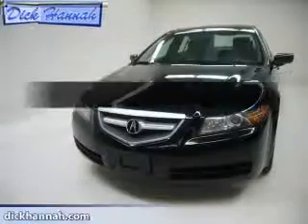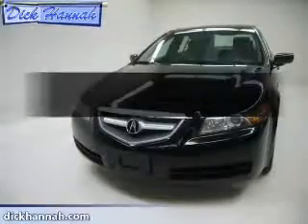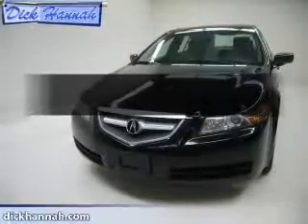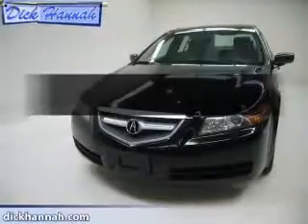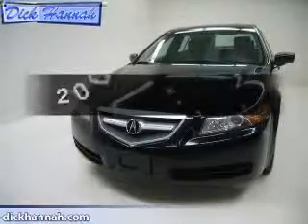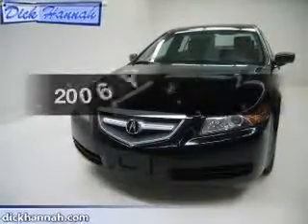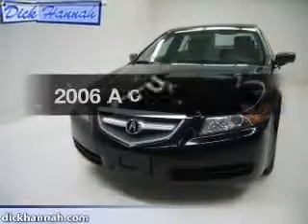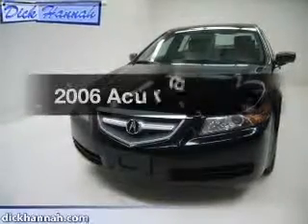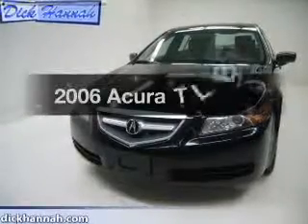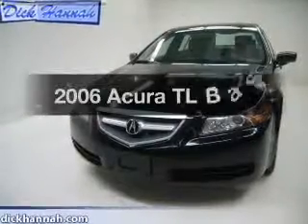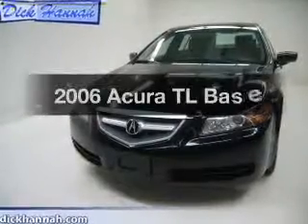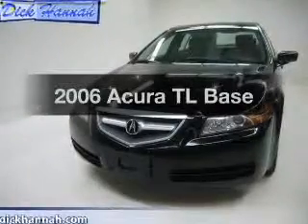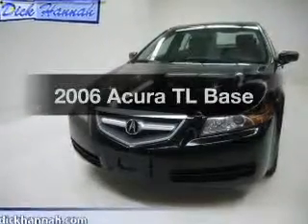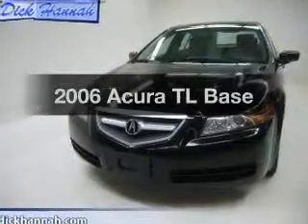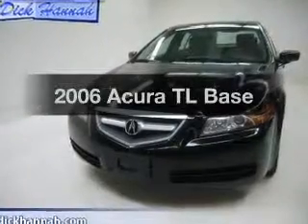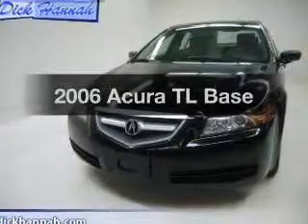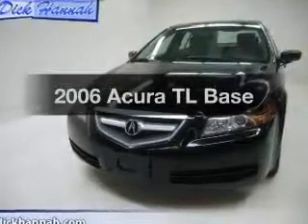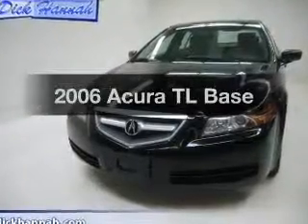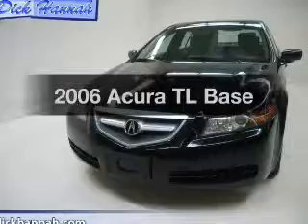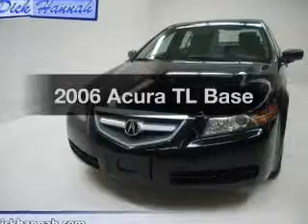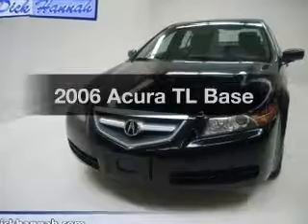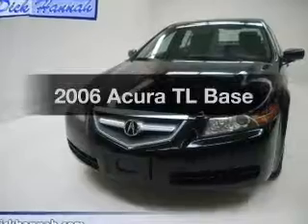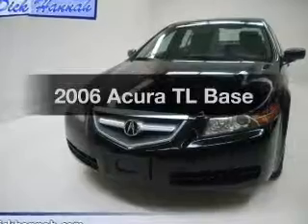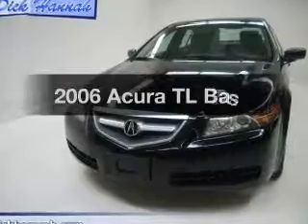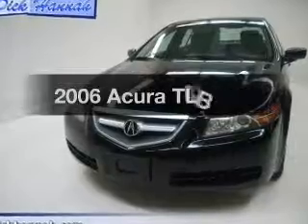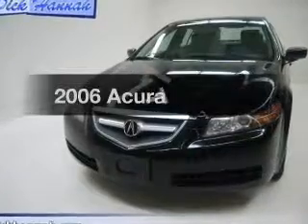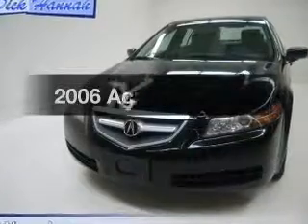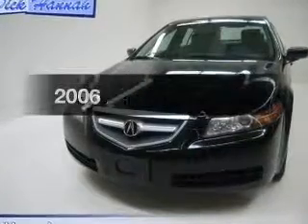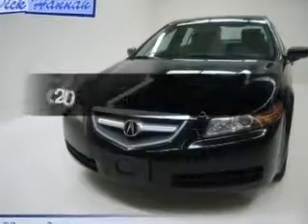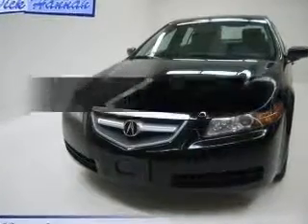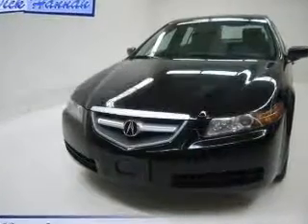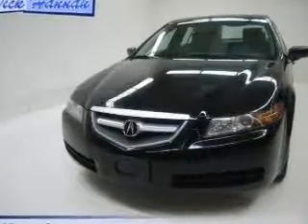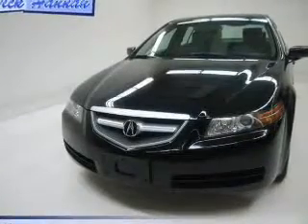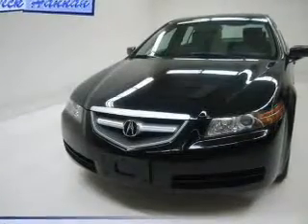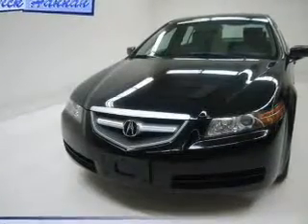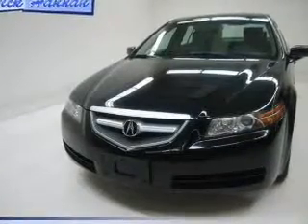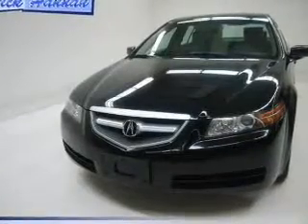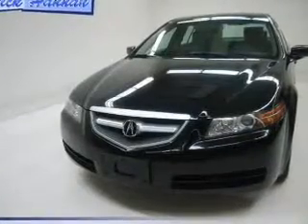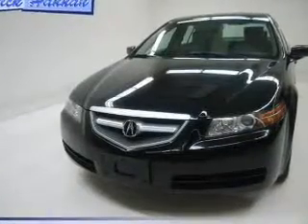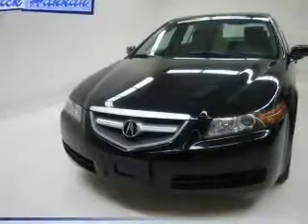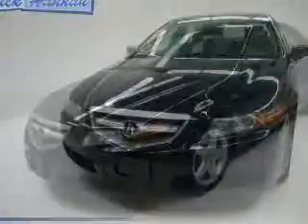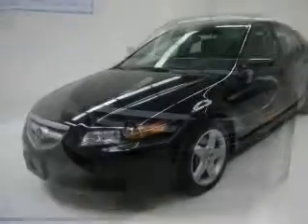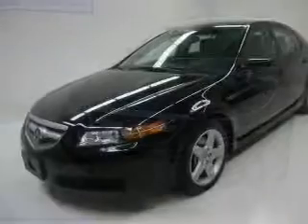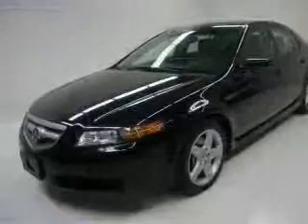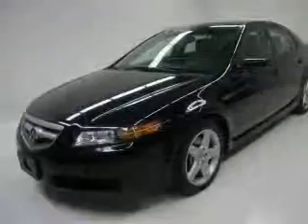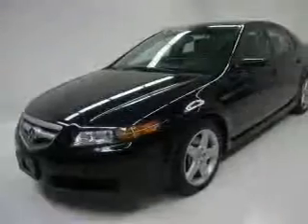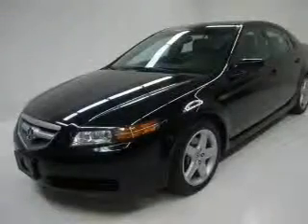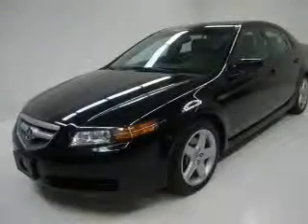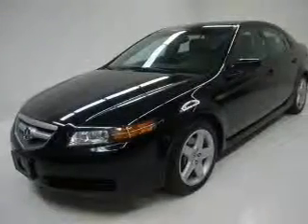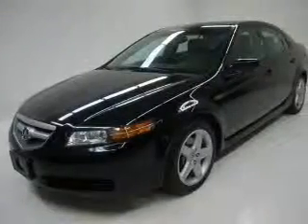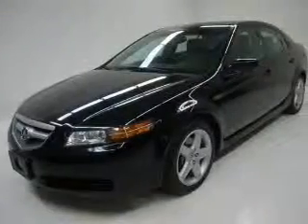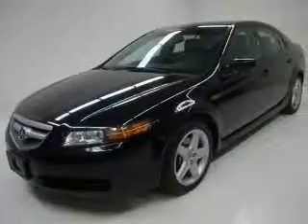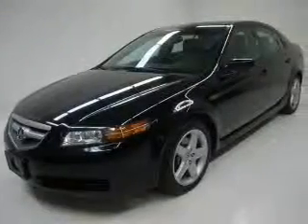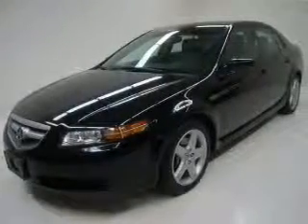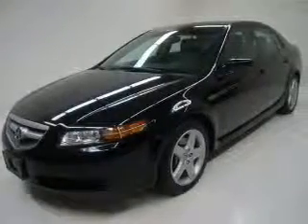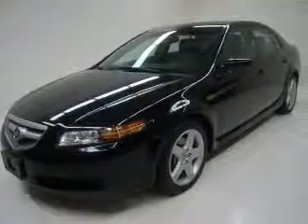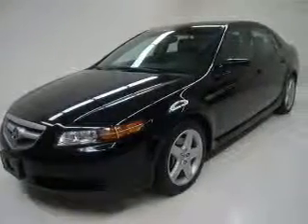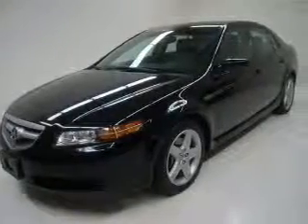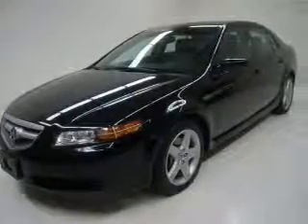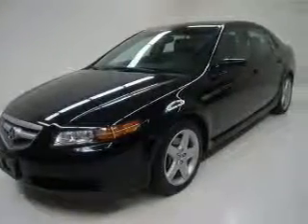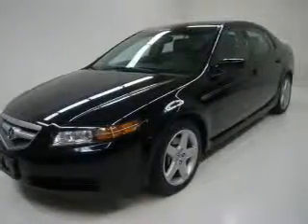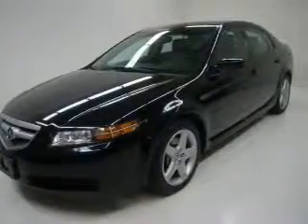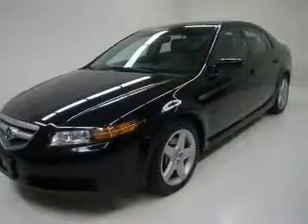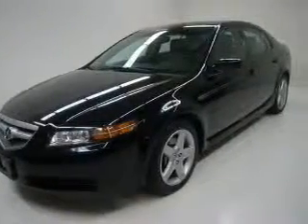Check out this 2006 Acura TL. Travel the roads in style and comfort in this great vehicle.